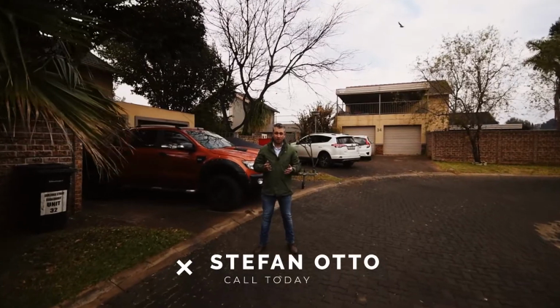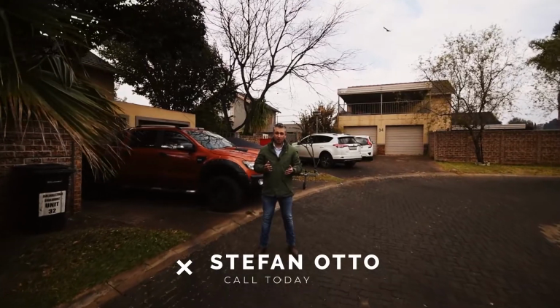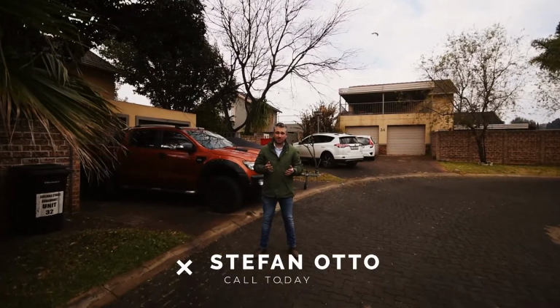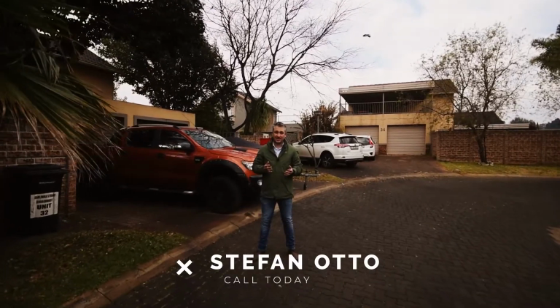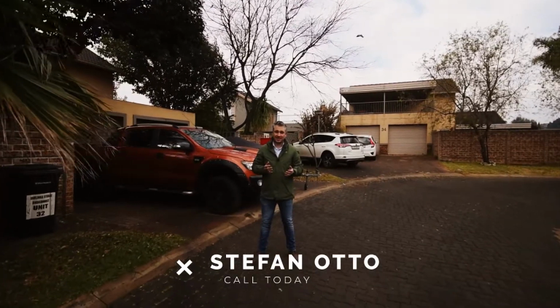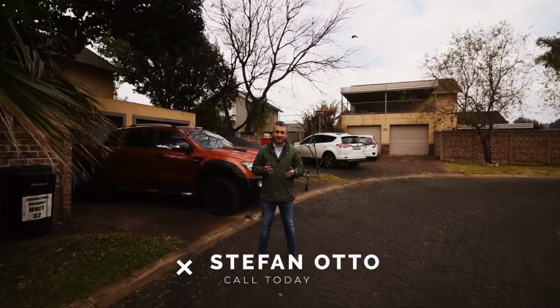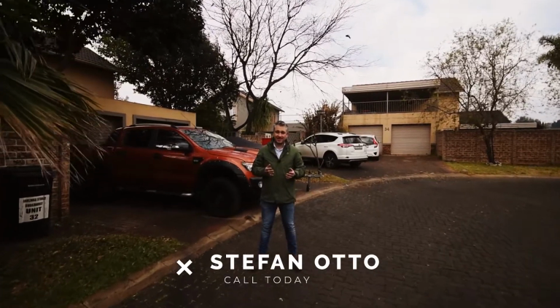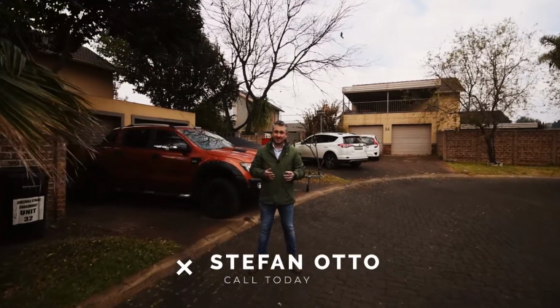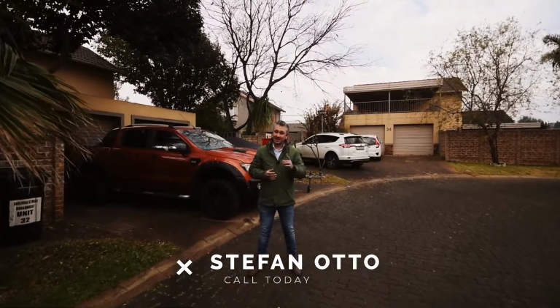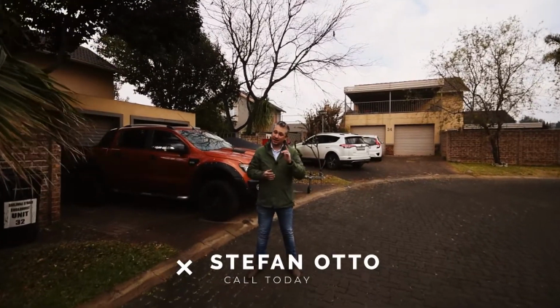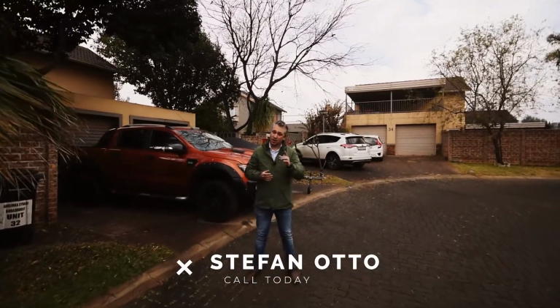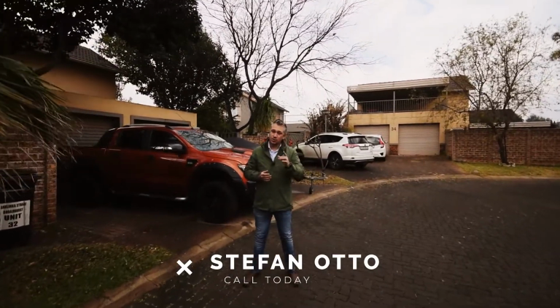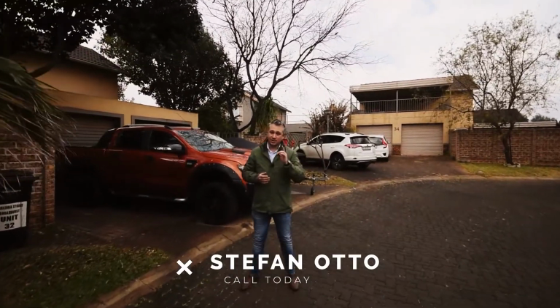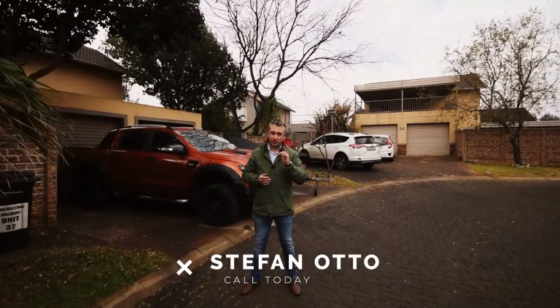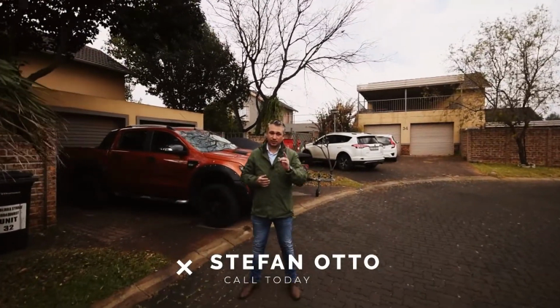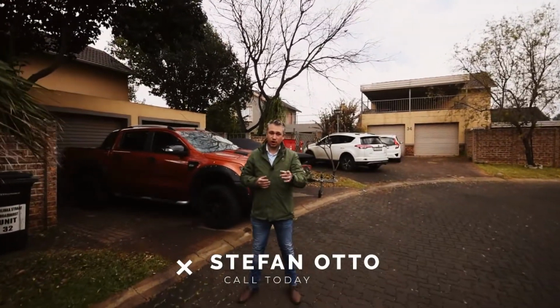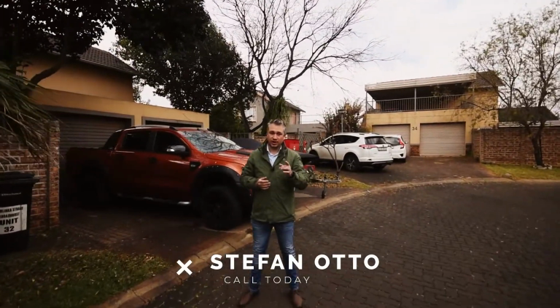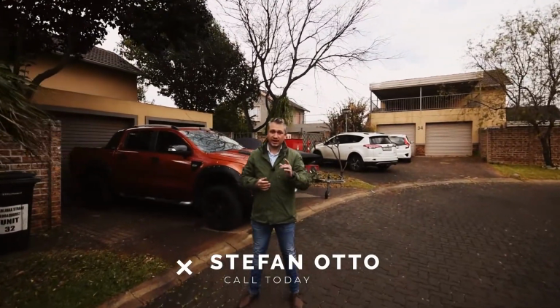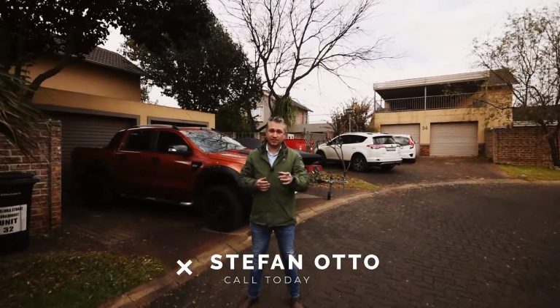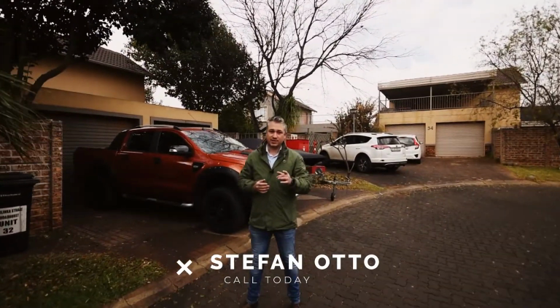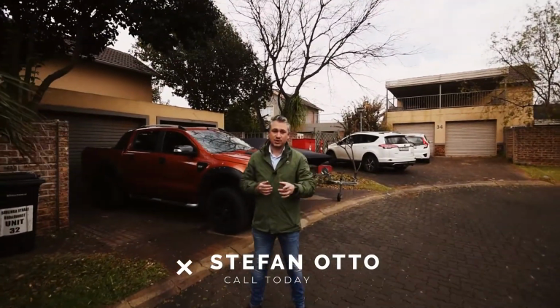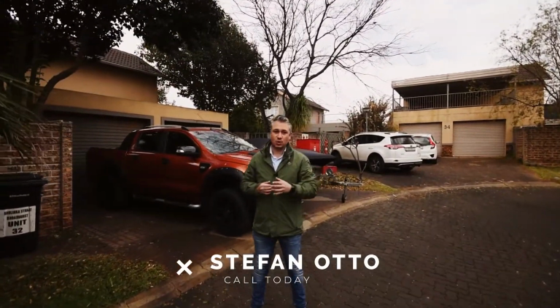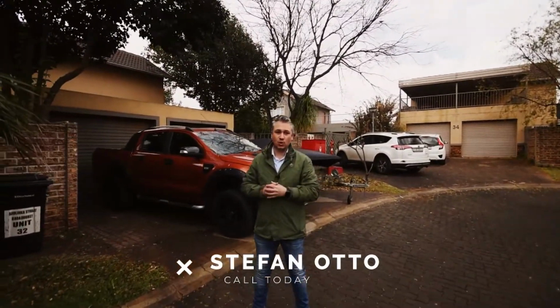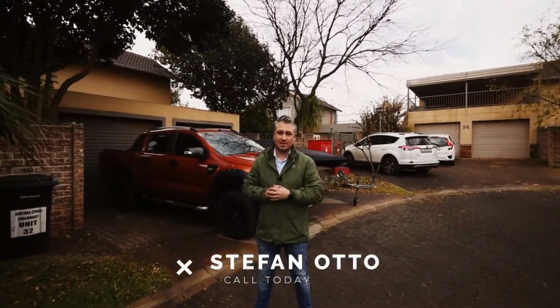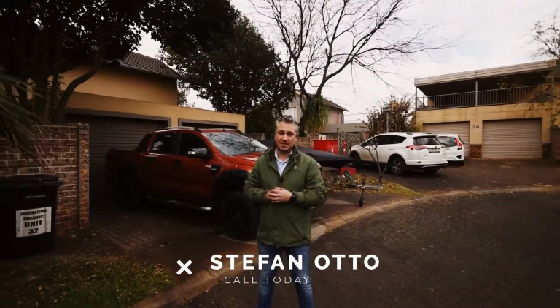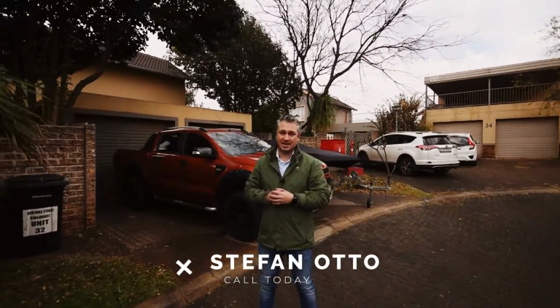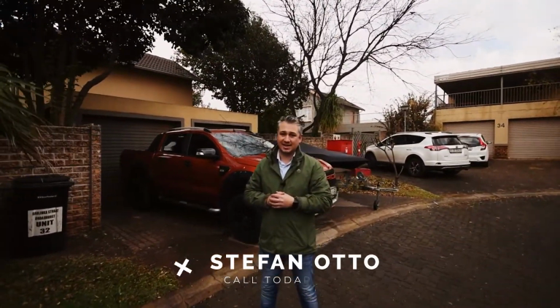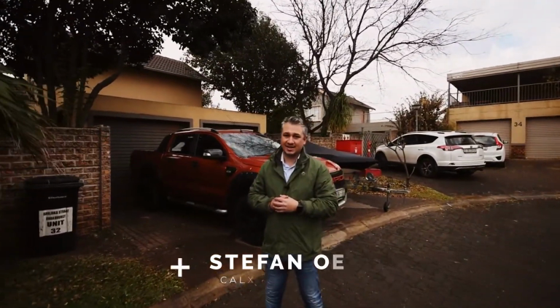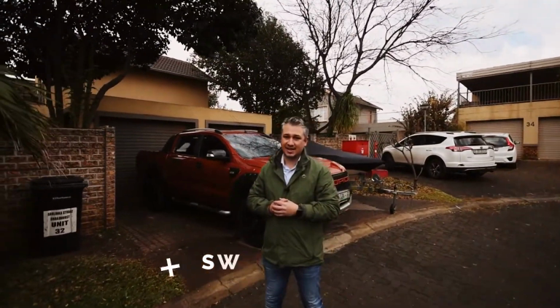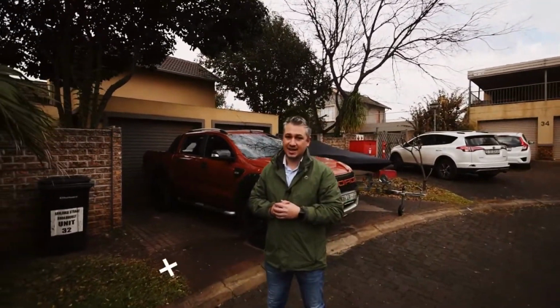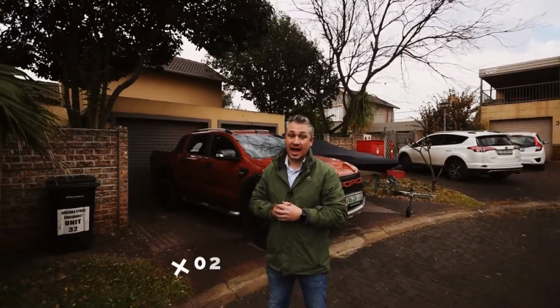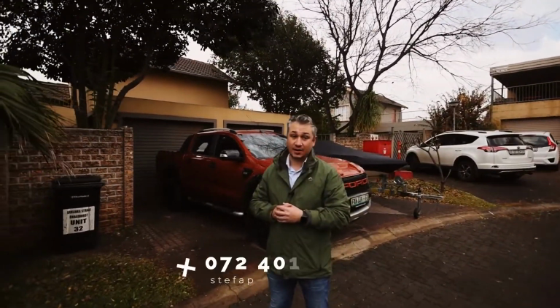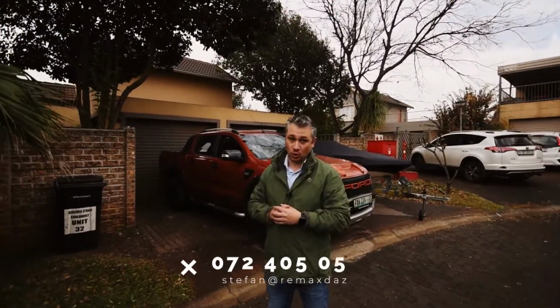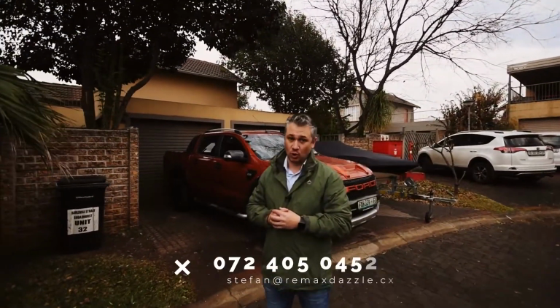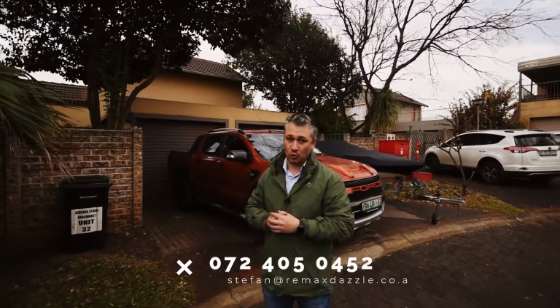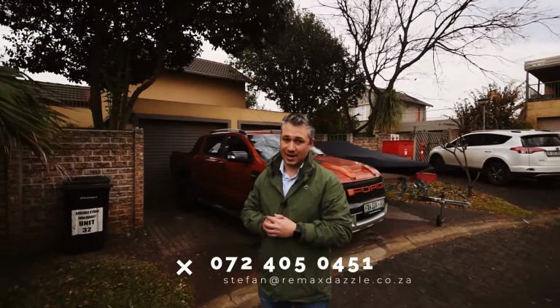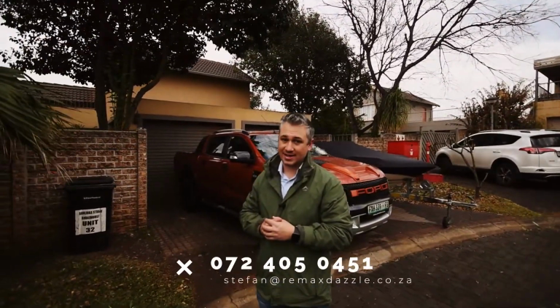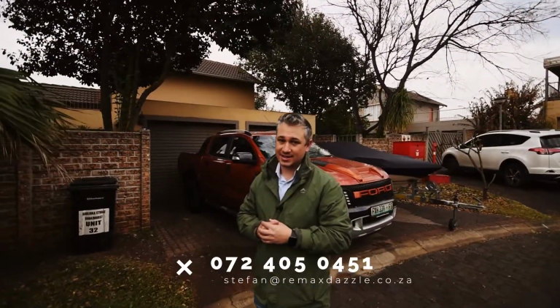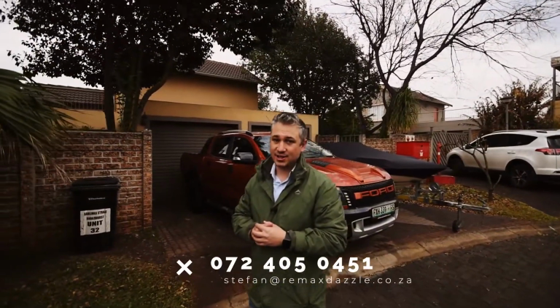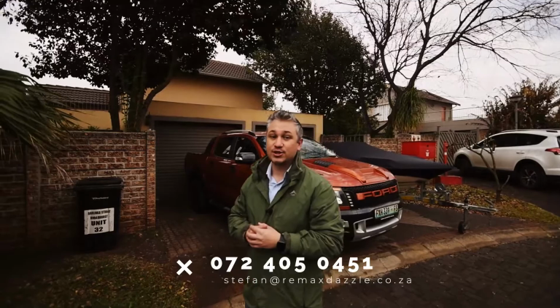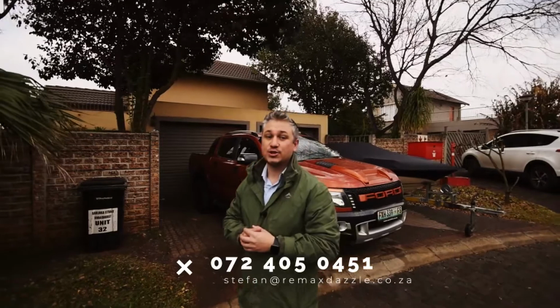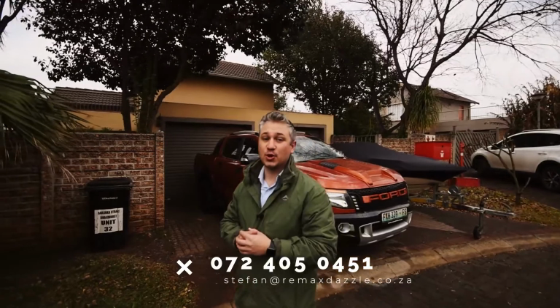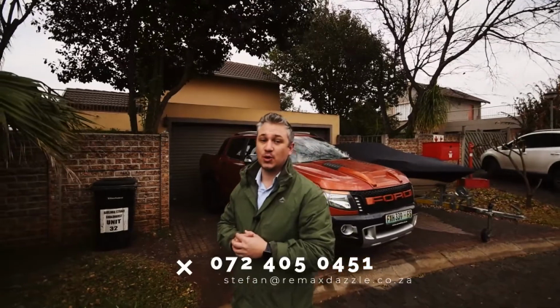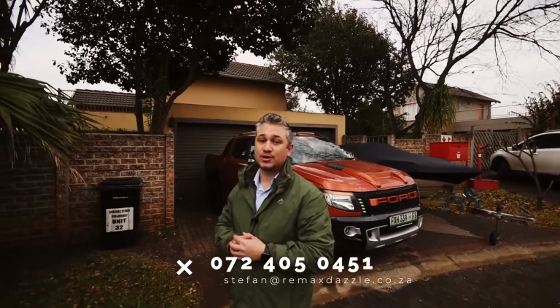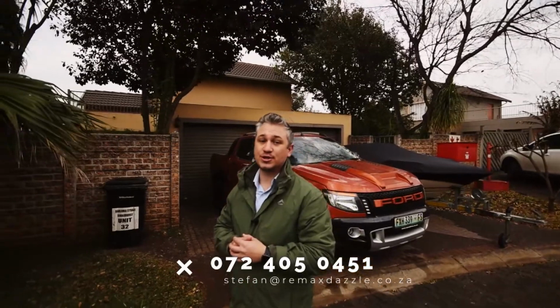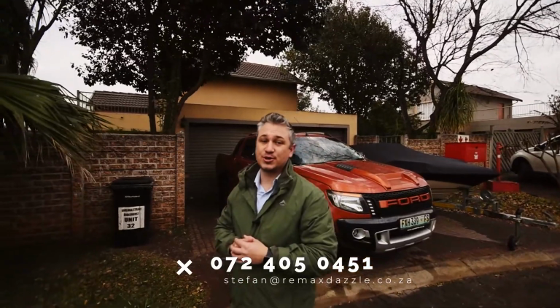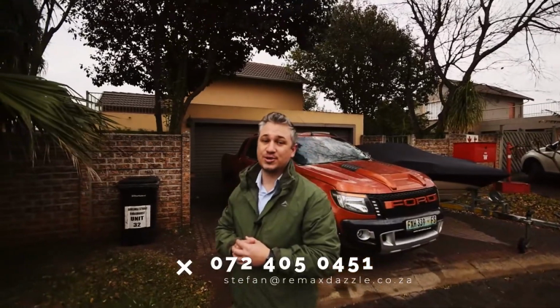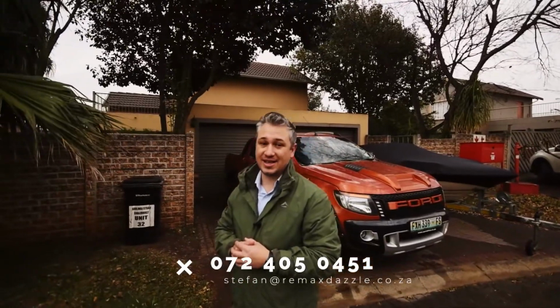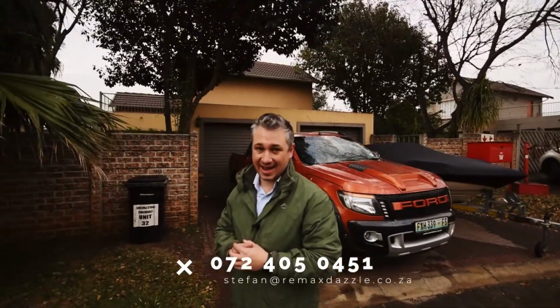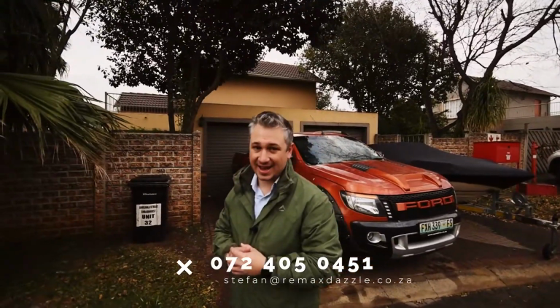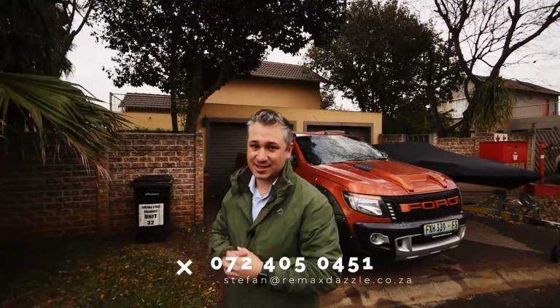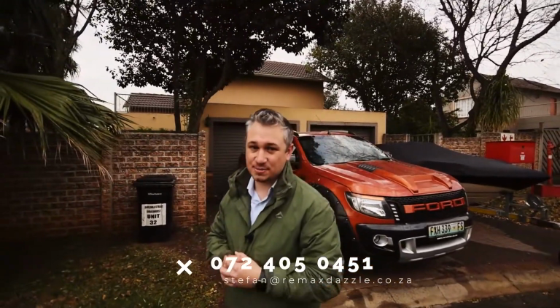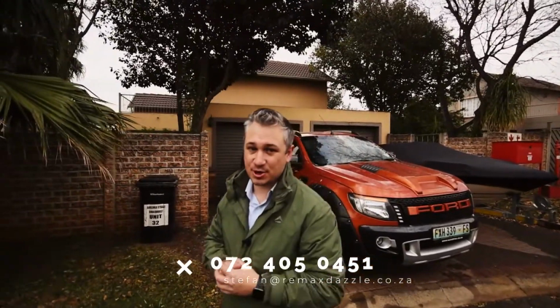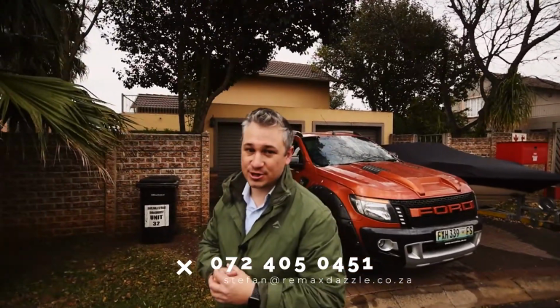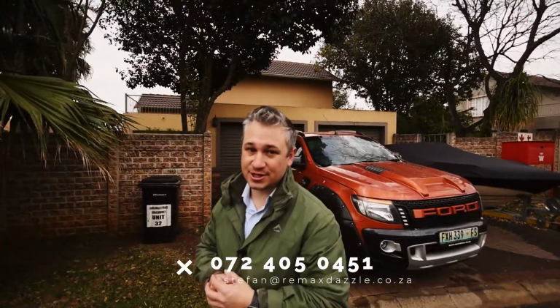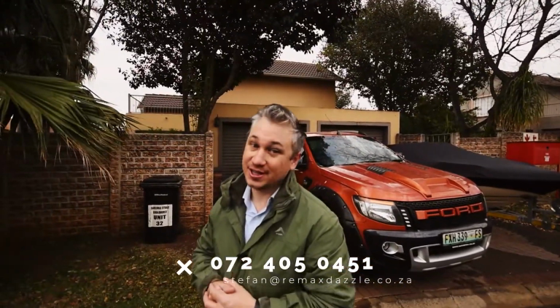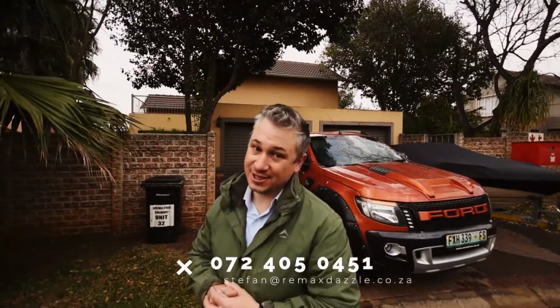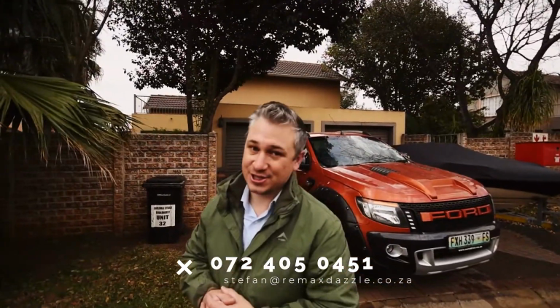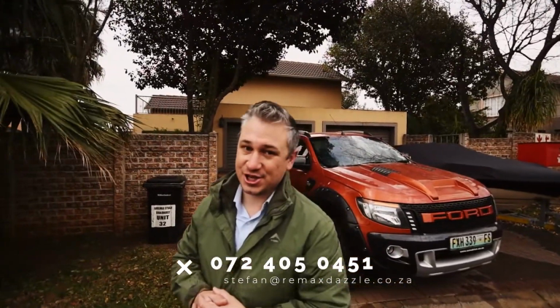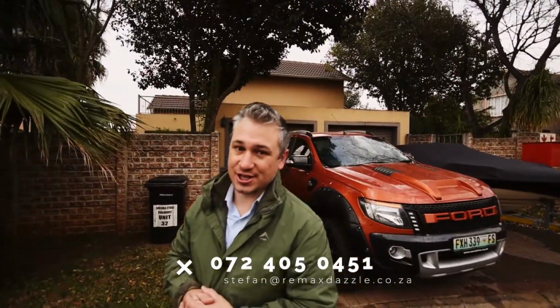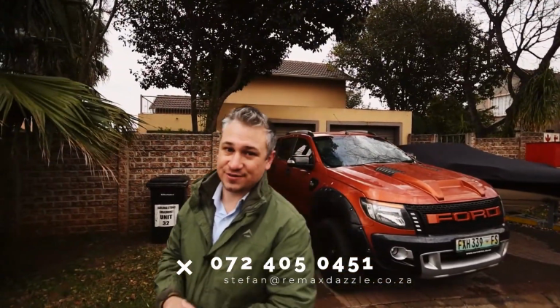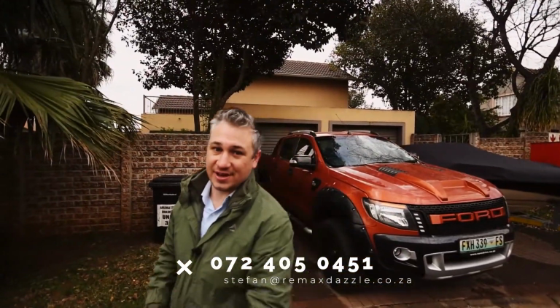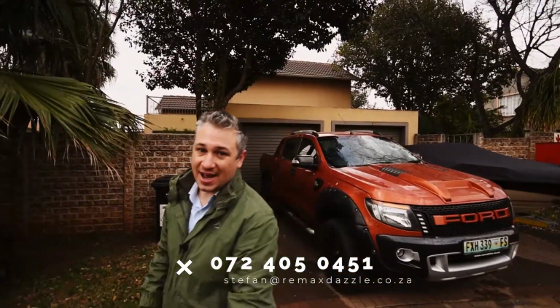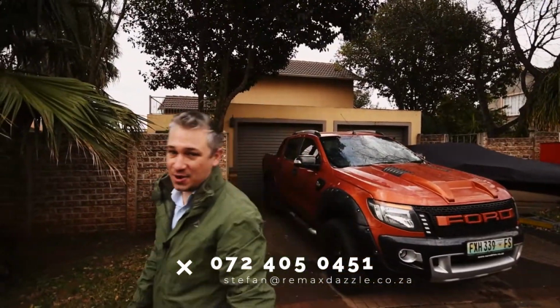If you enjoy that property, then you've got to give us a call immediately and always talk to the experts. Cheers for now.